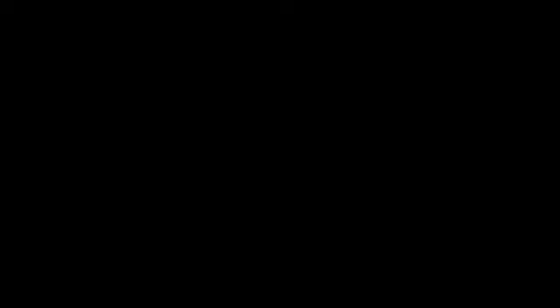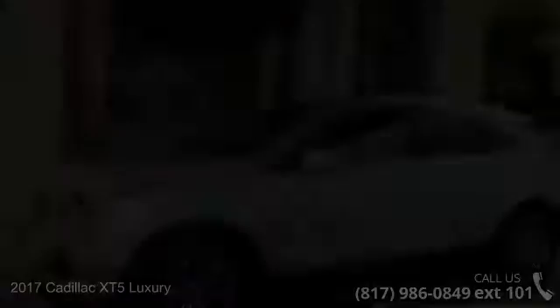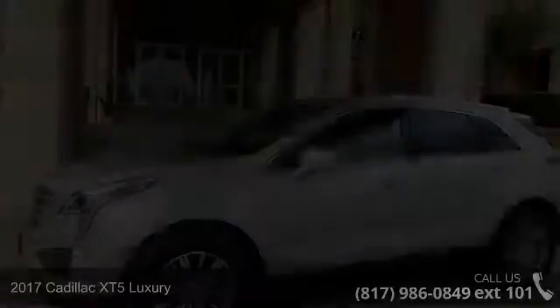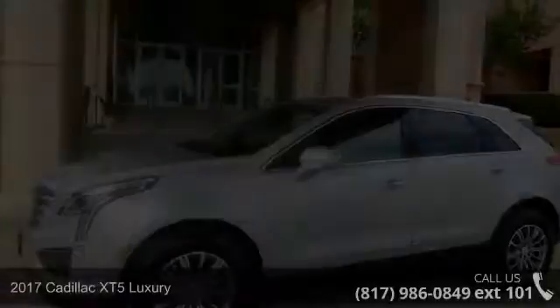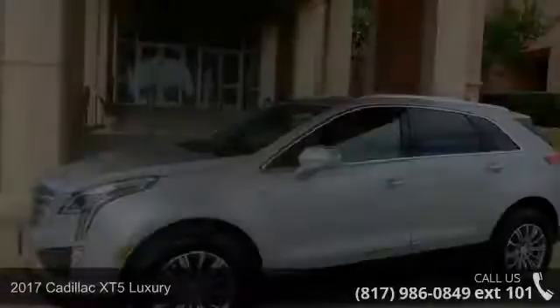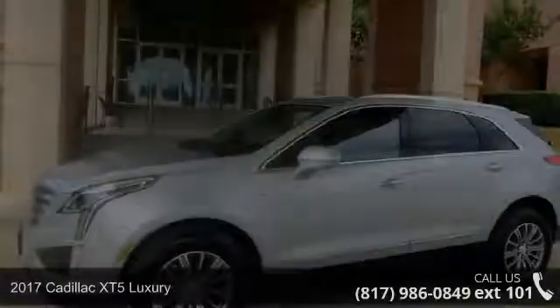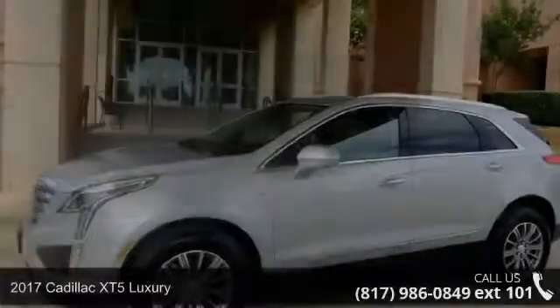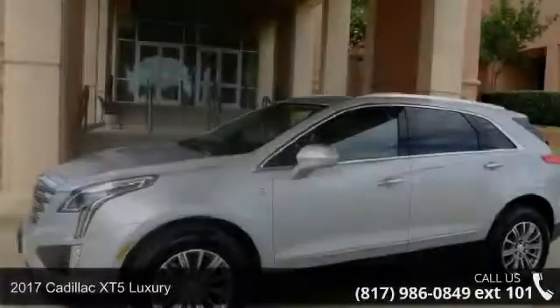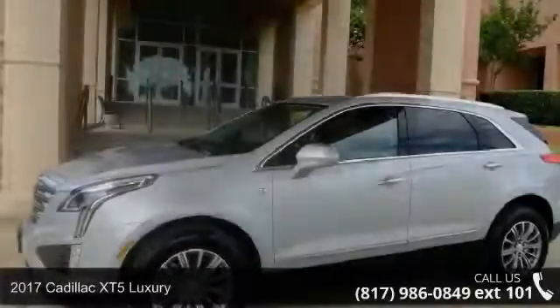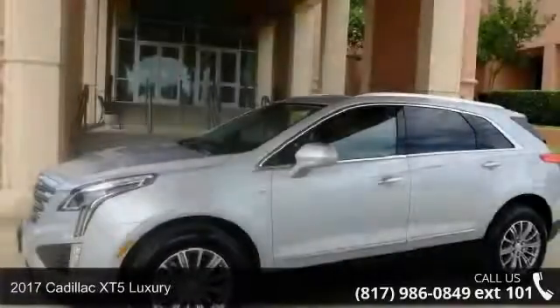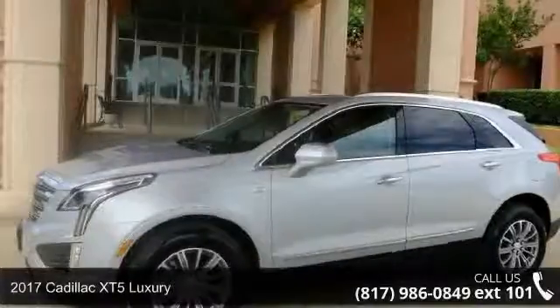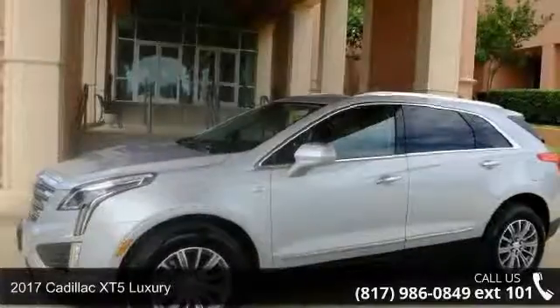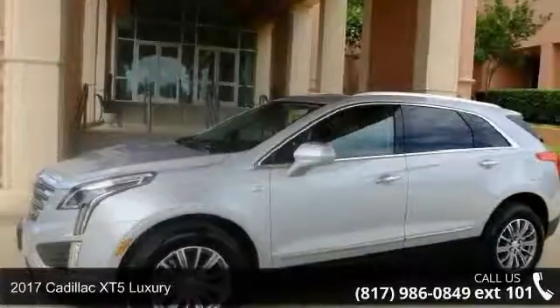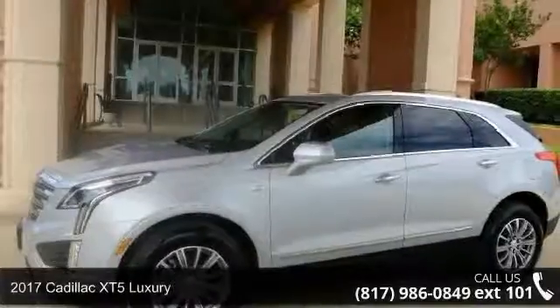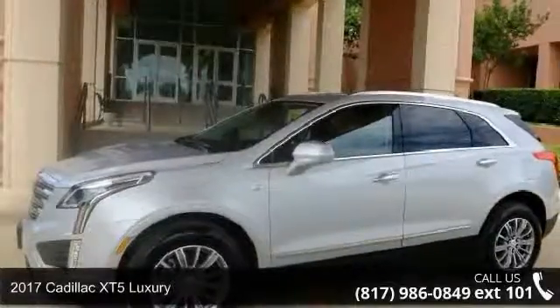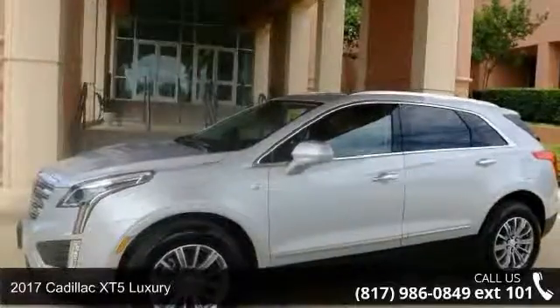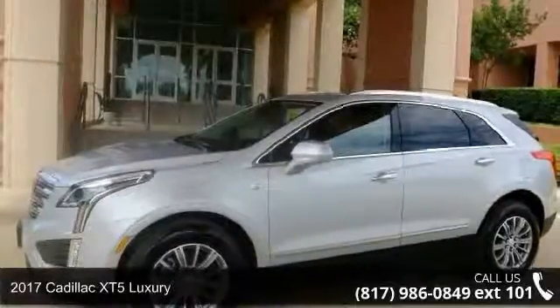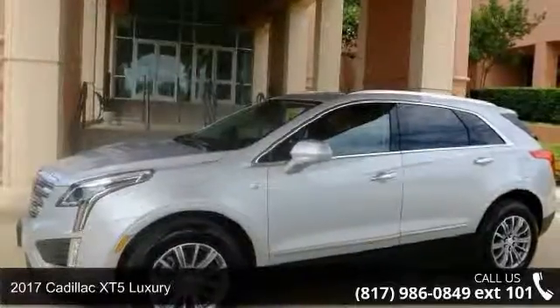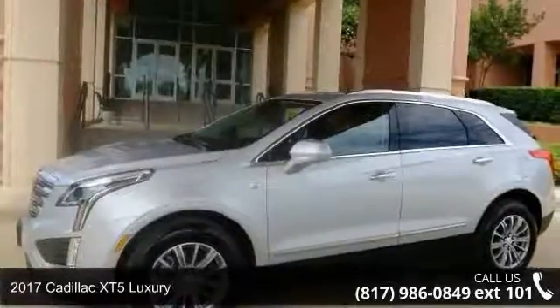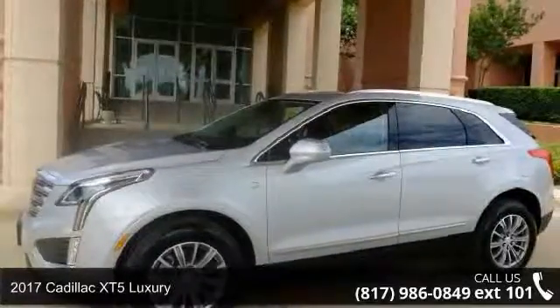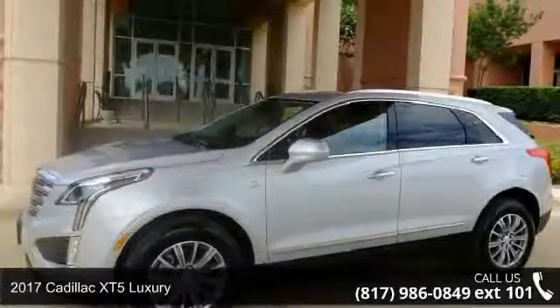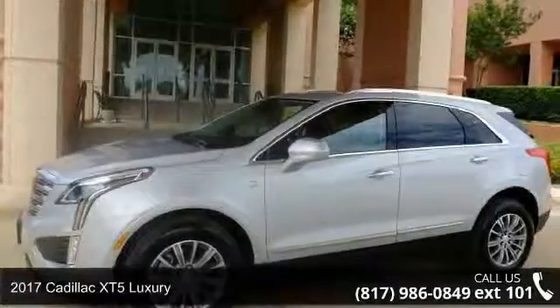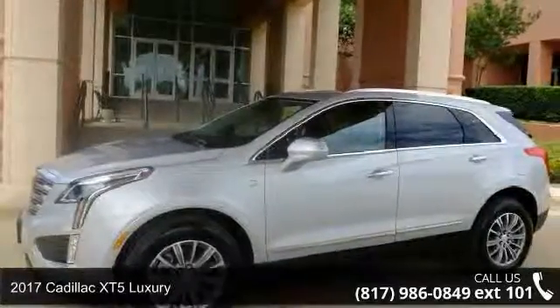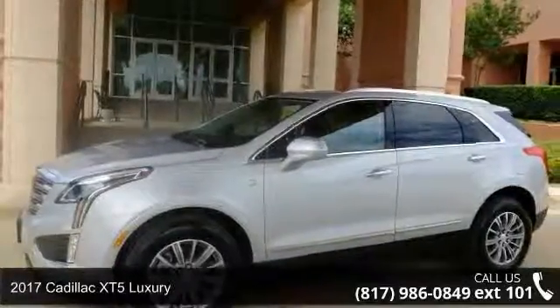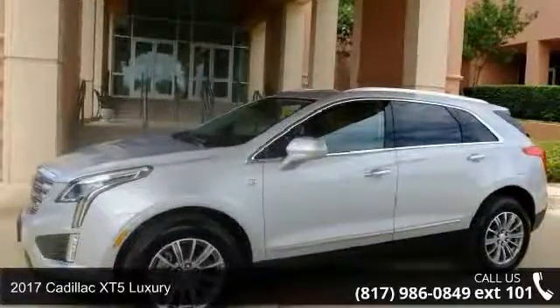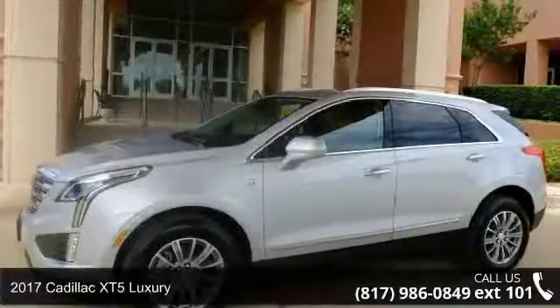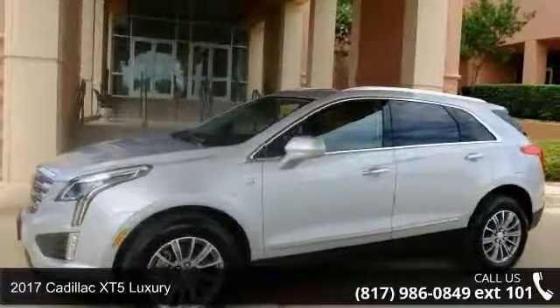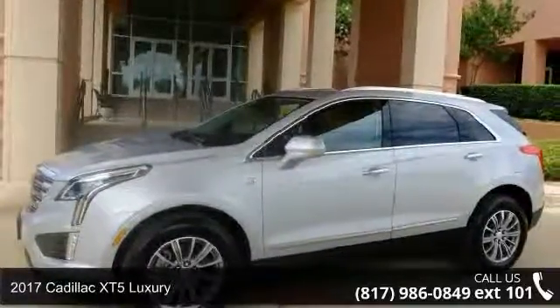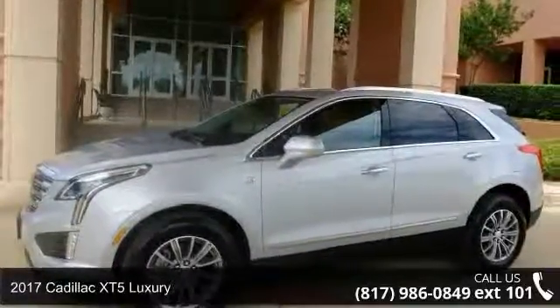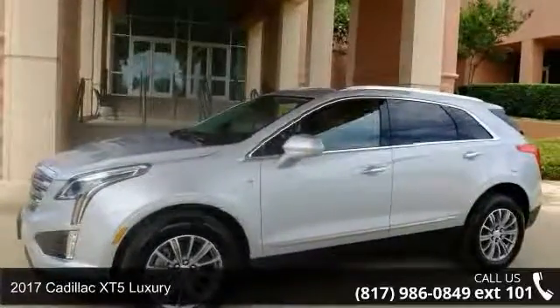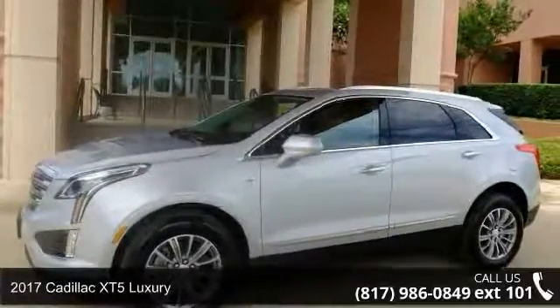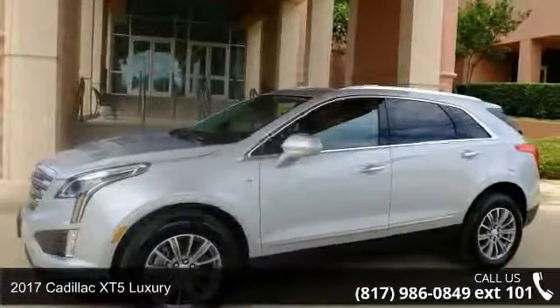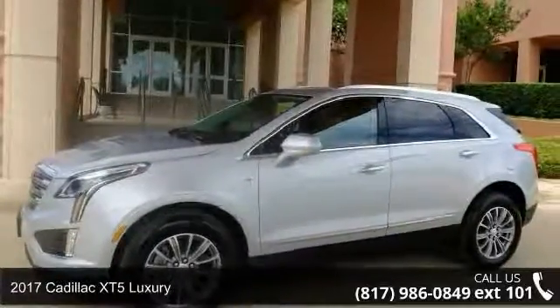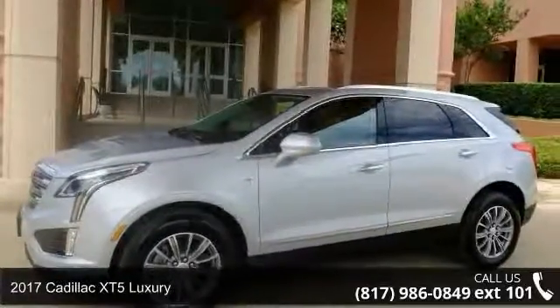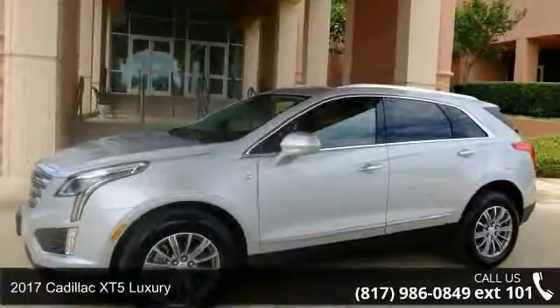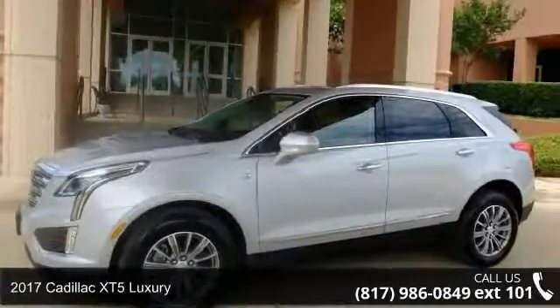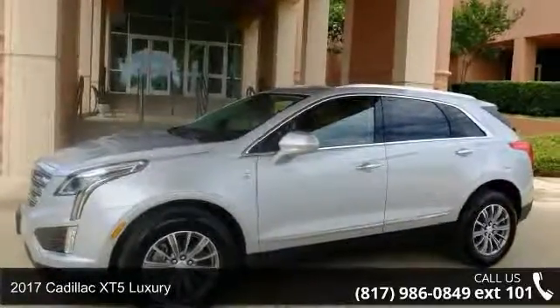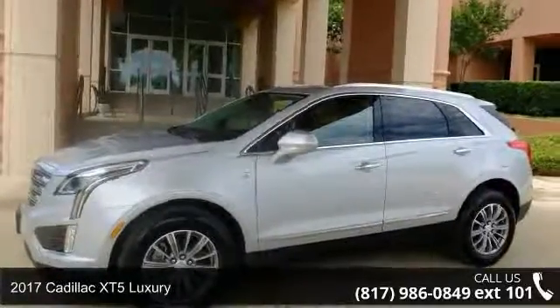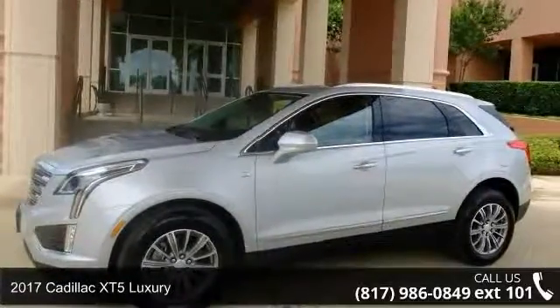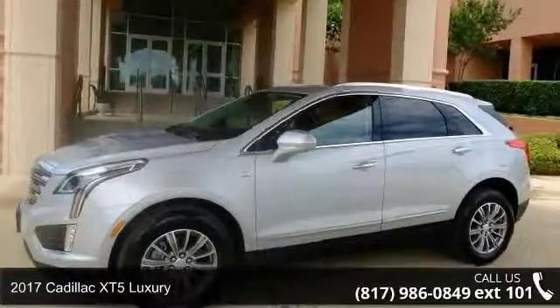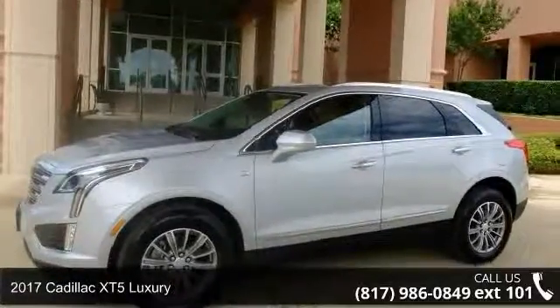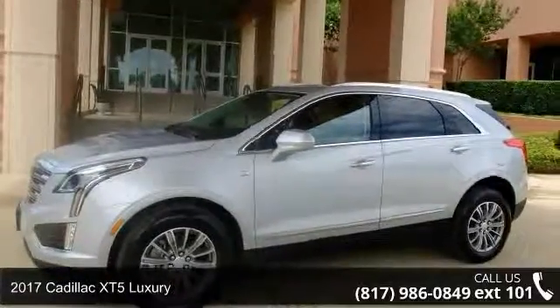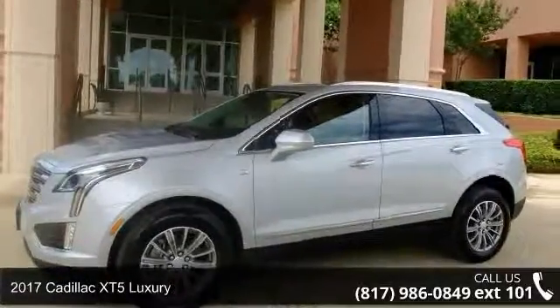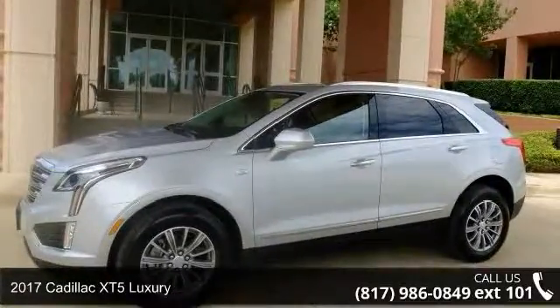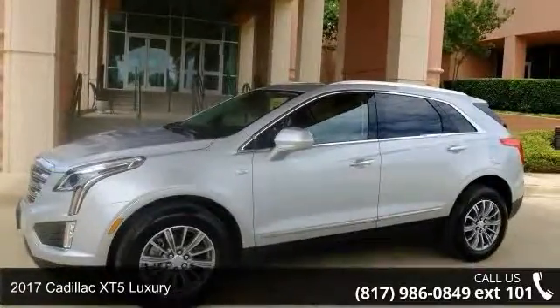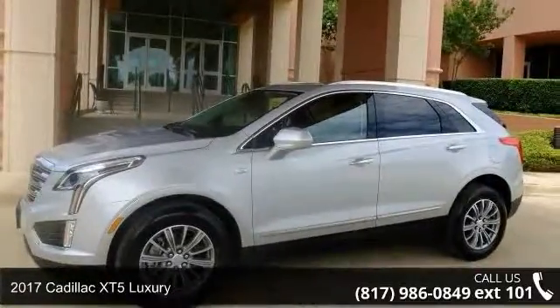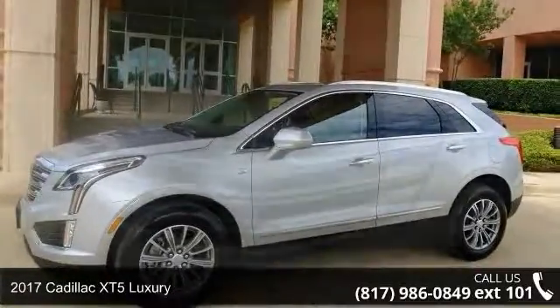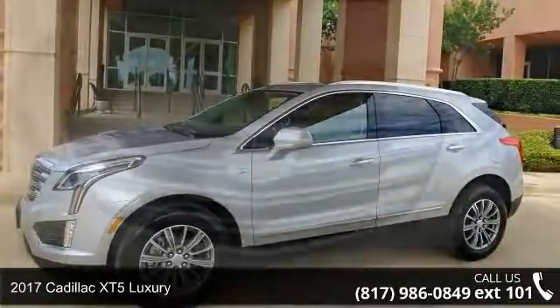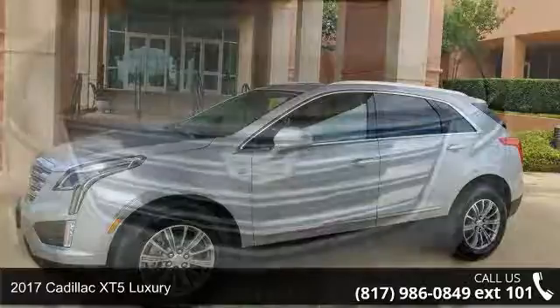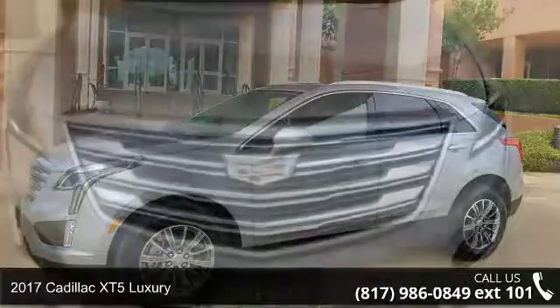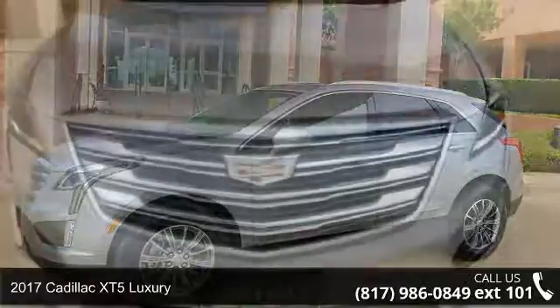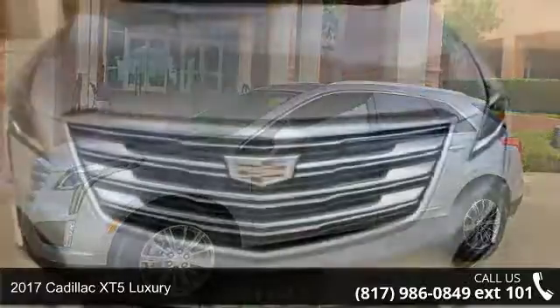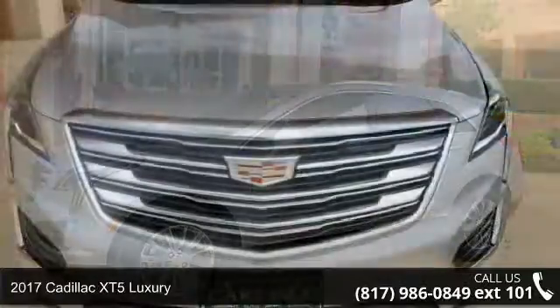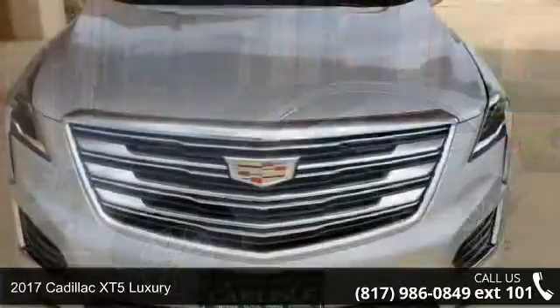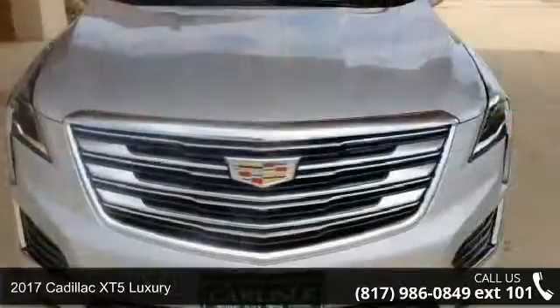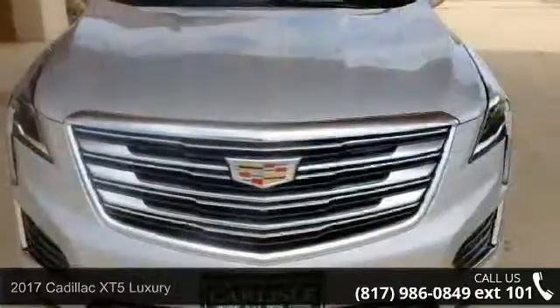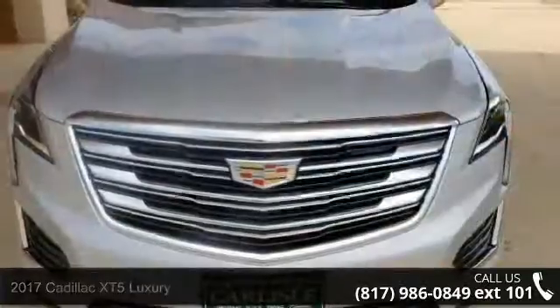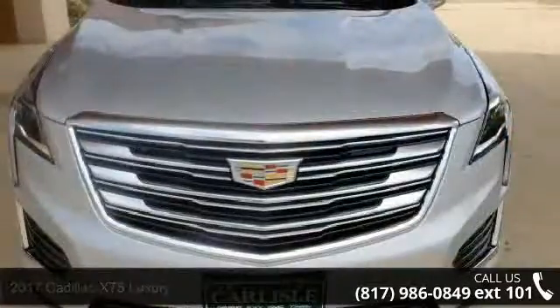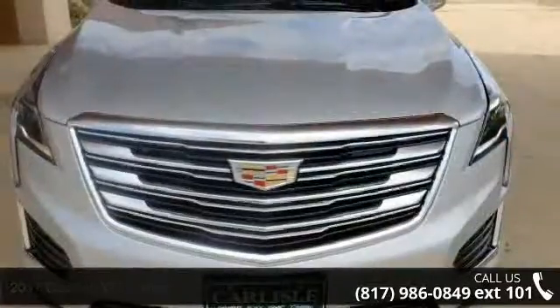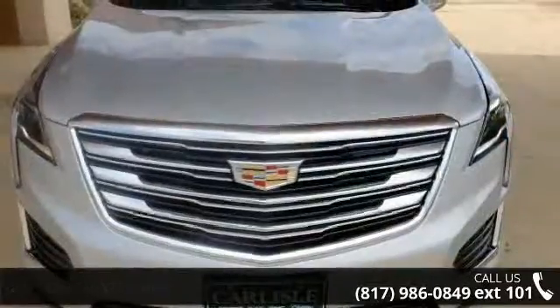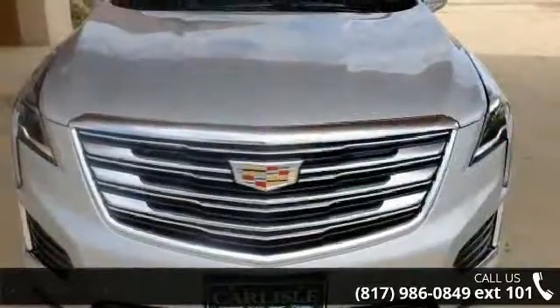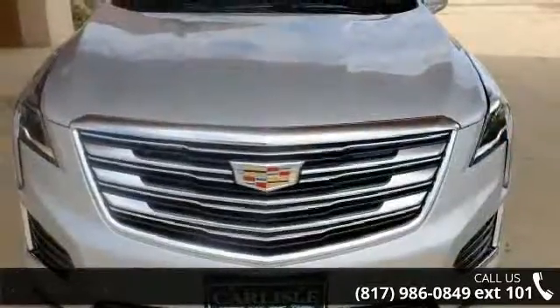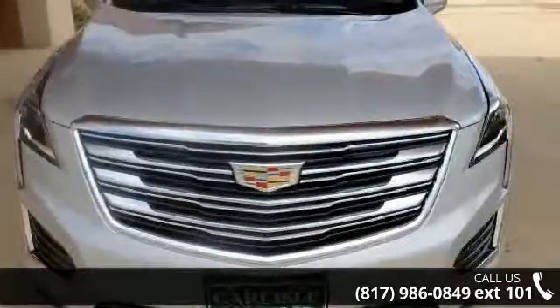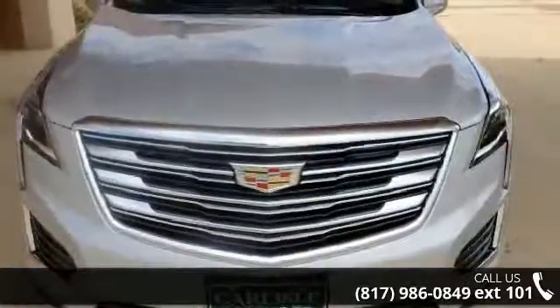Presenting the 2017 Cadillac XT5 Luxury. If you are looking for a first-class ride, you have found it.